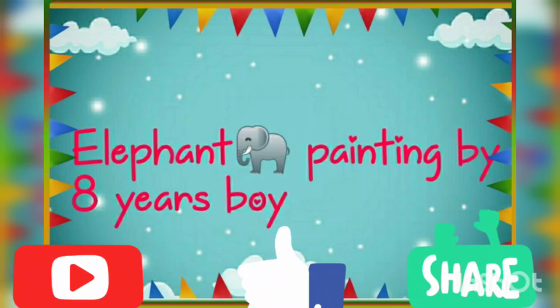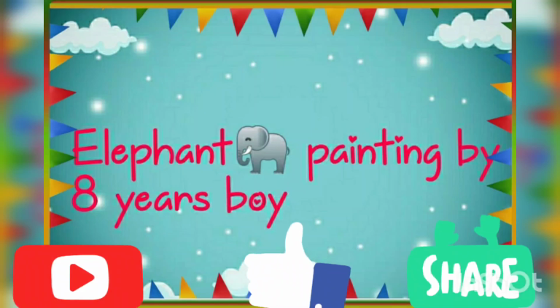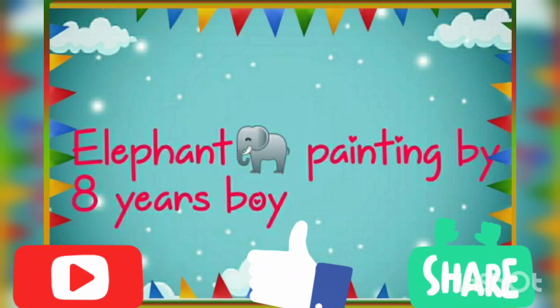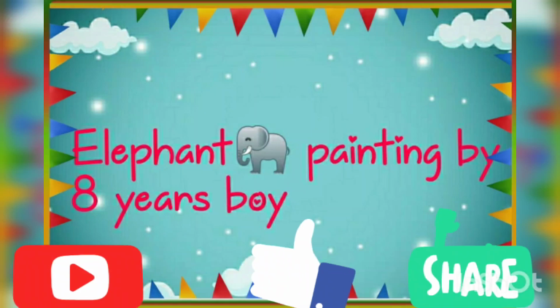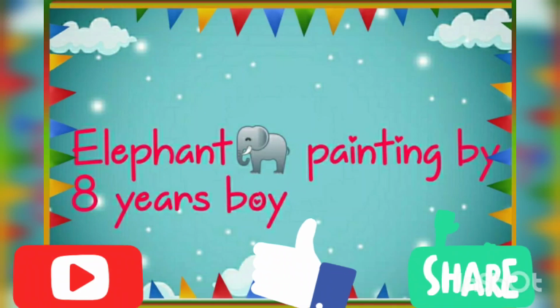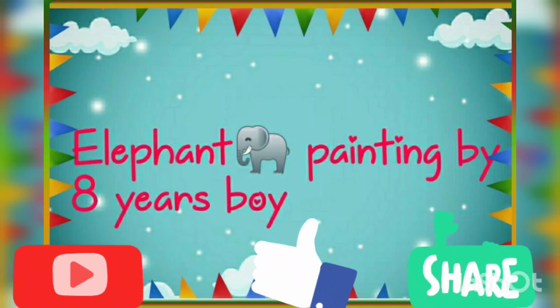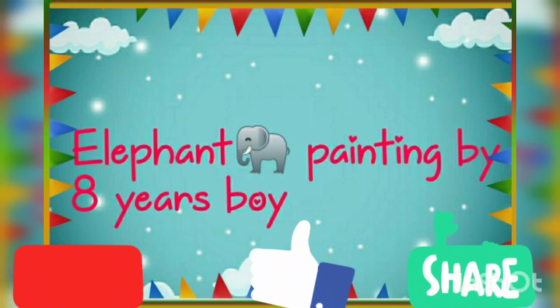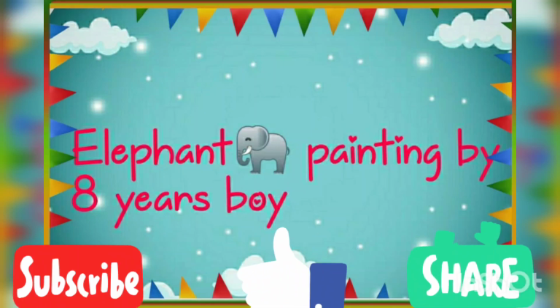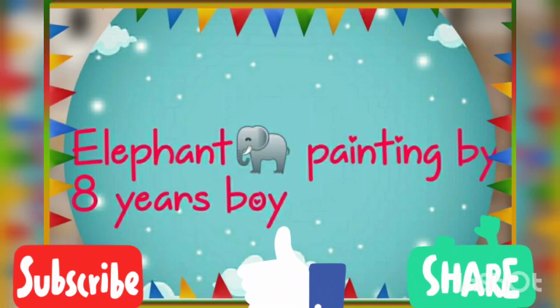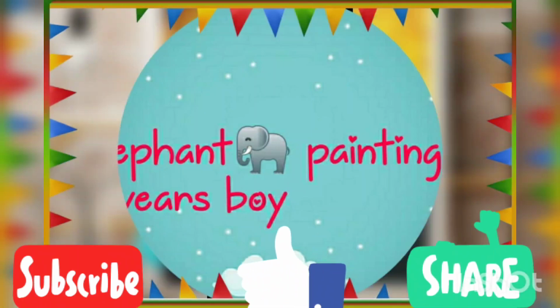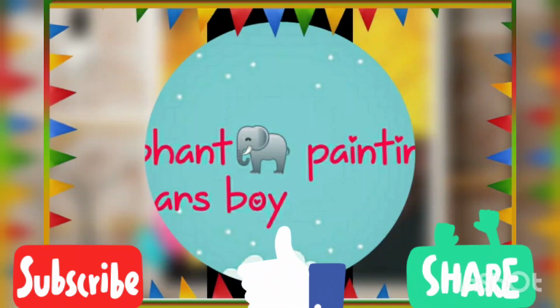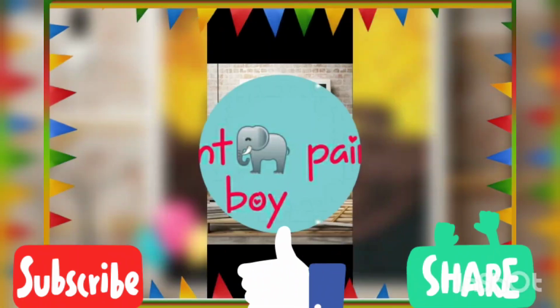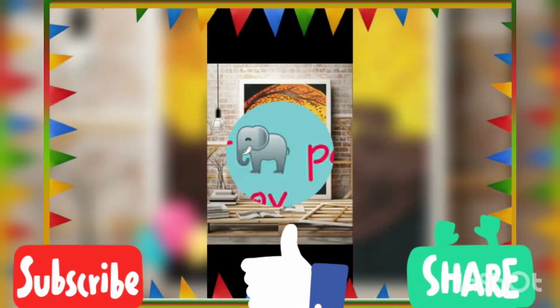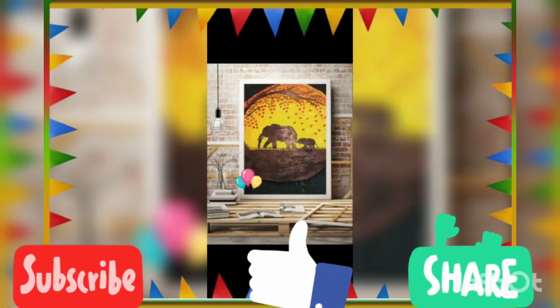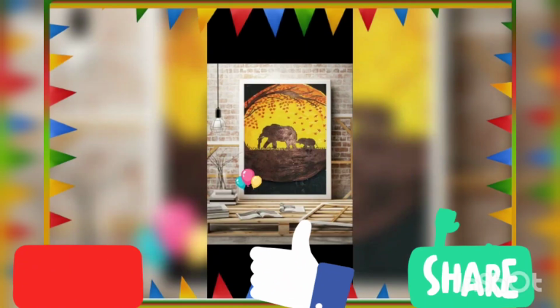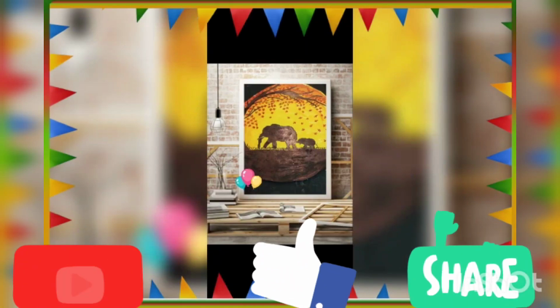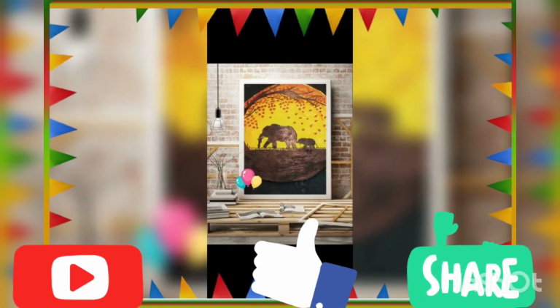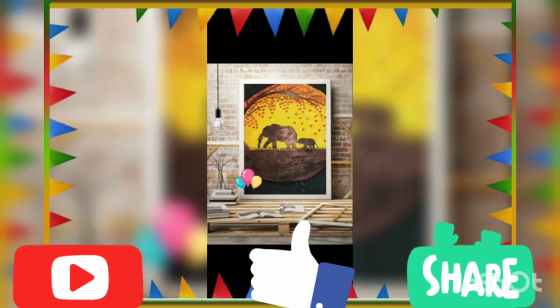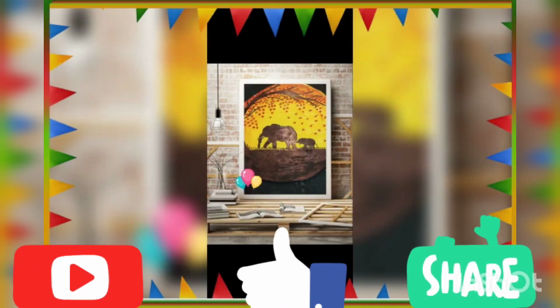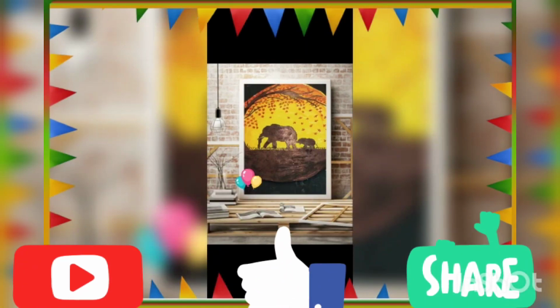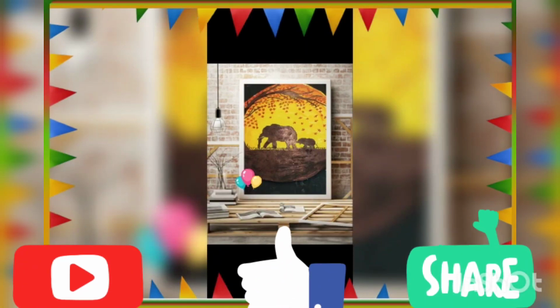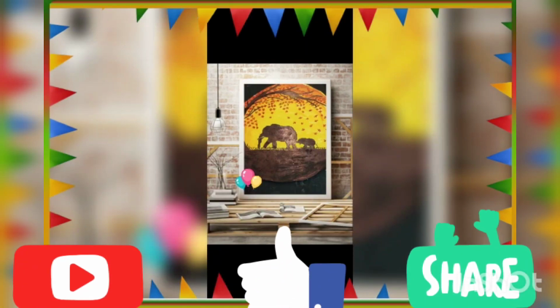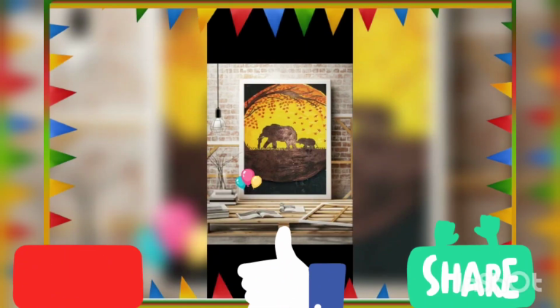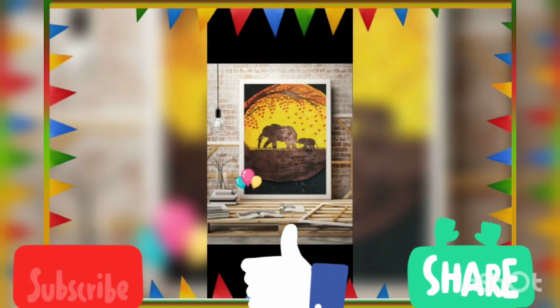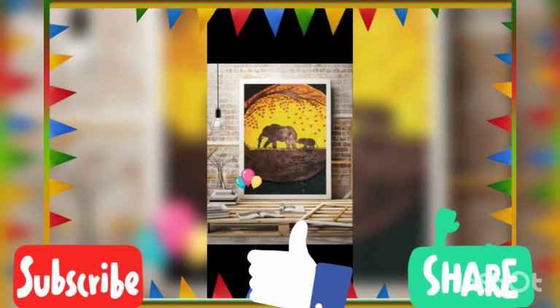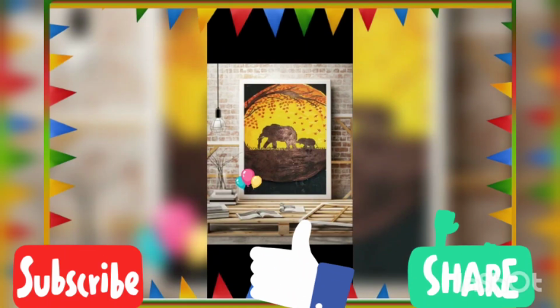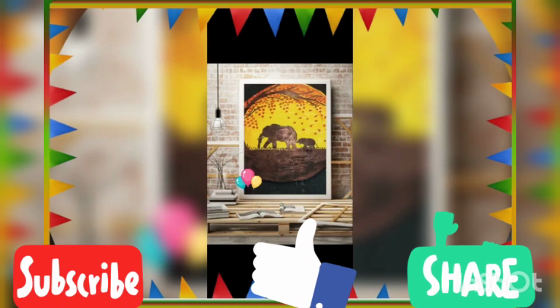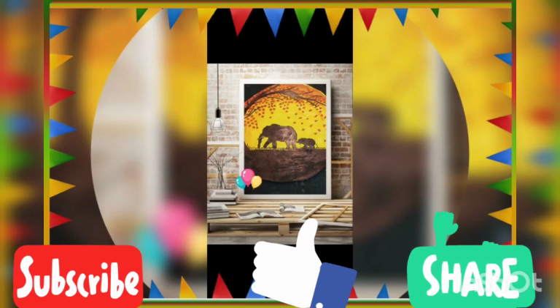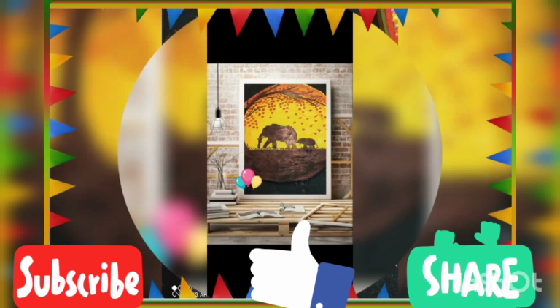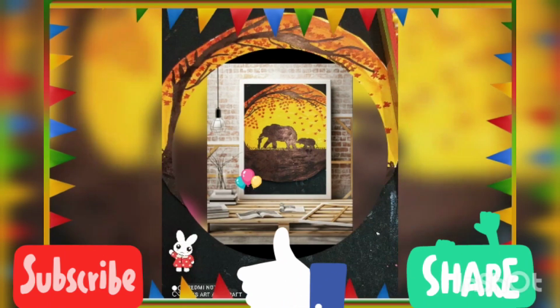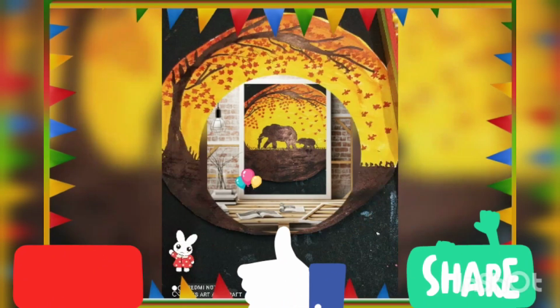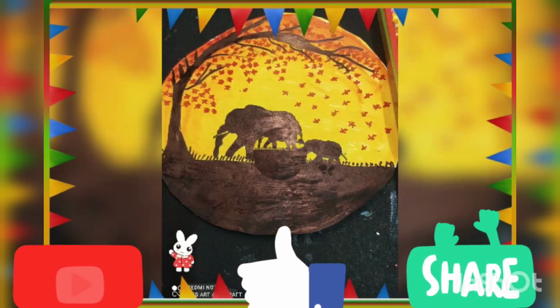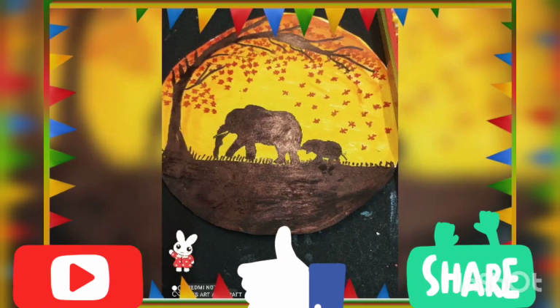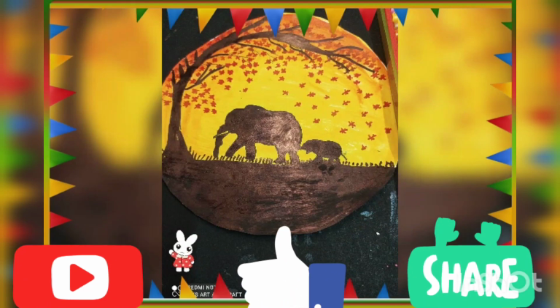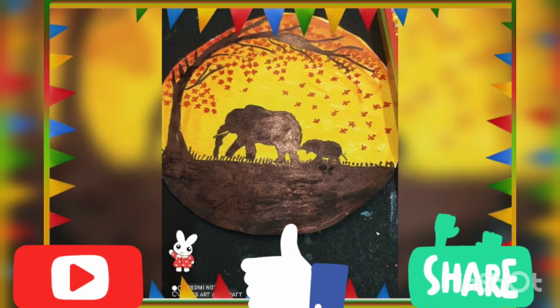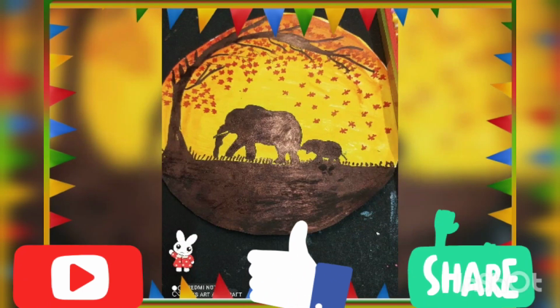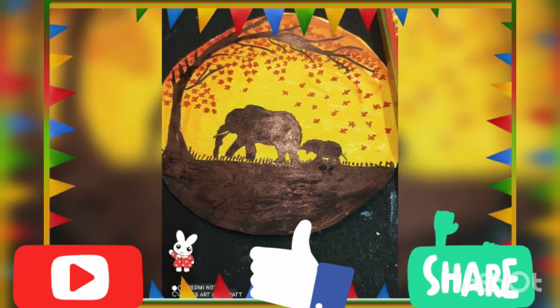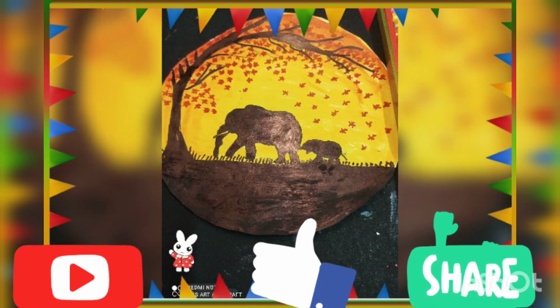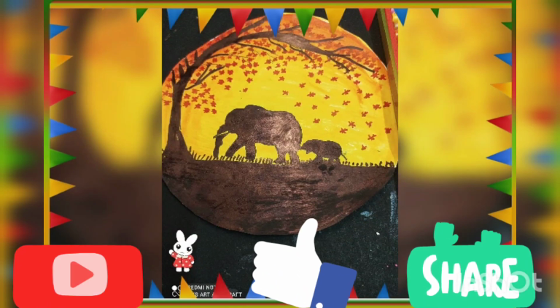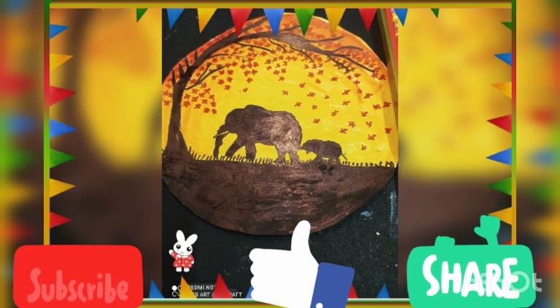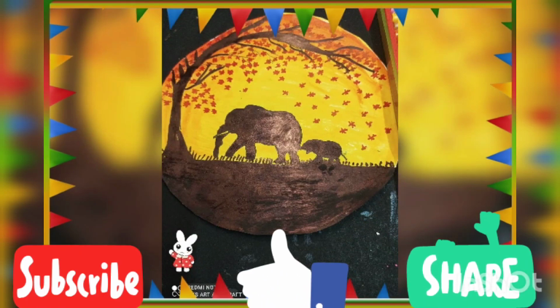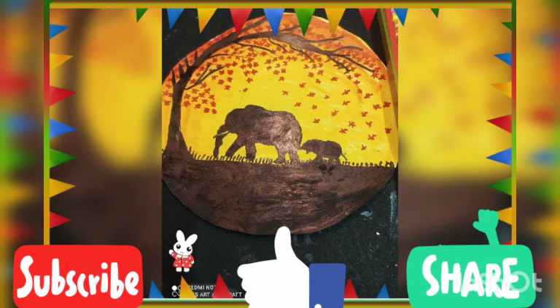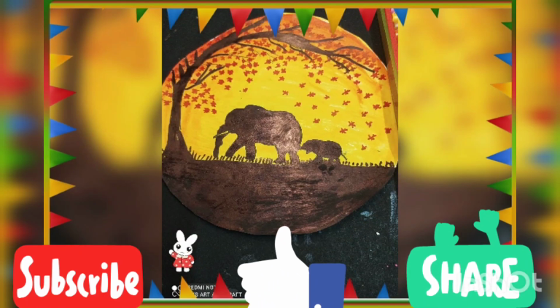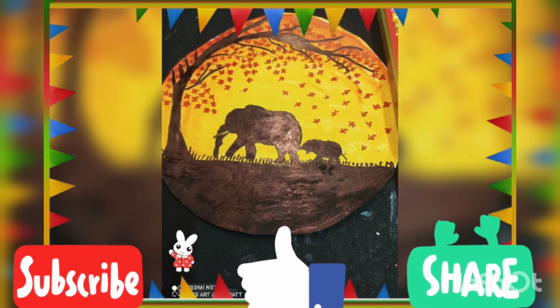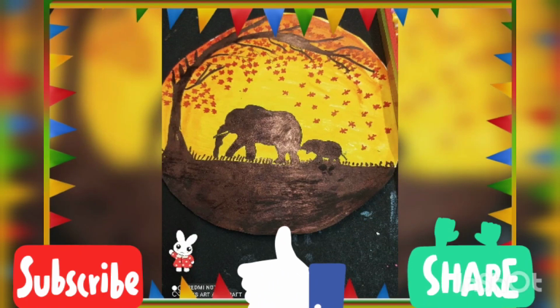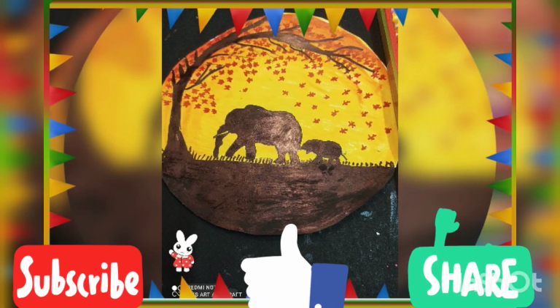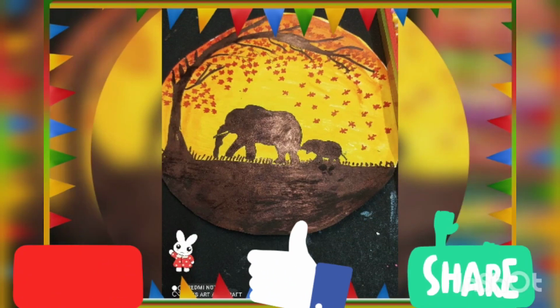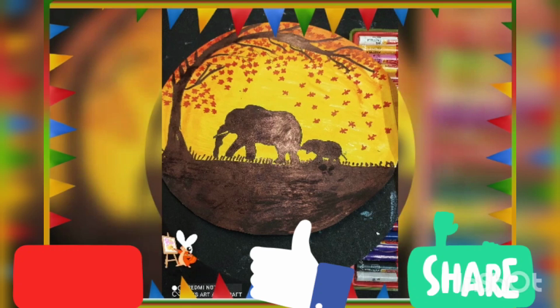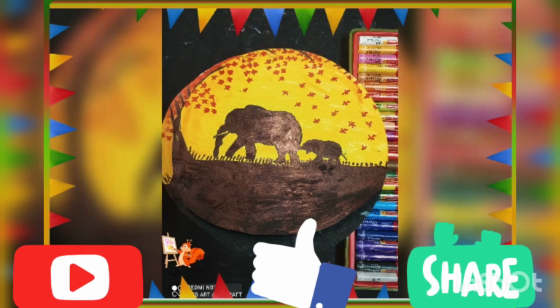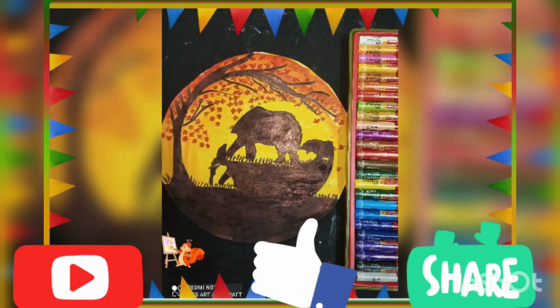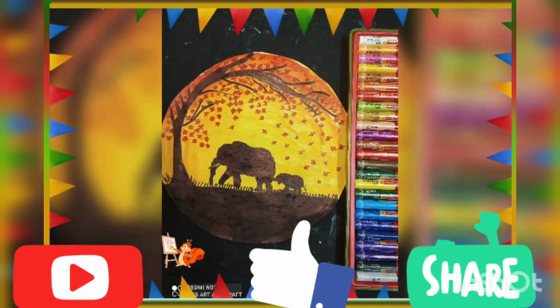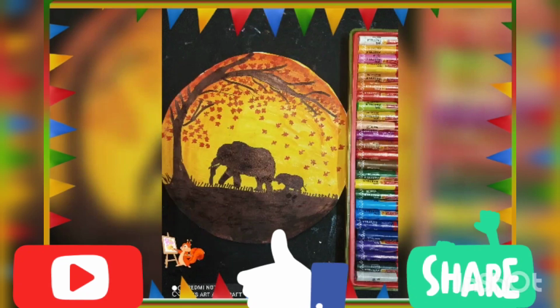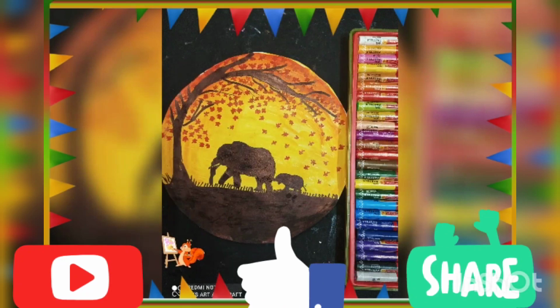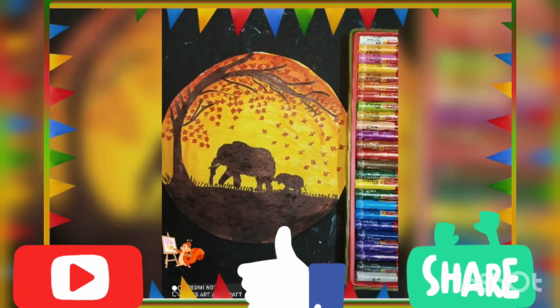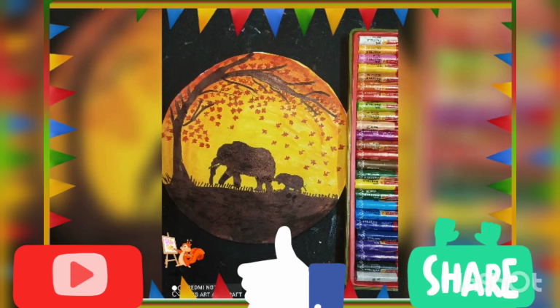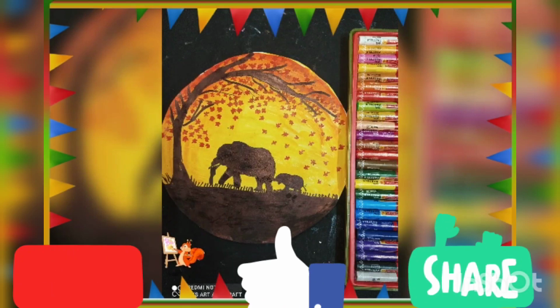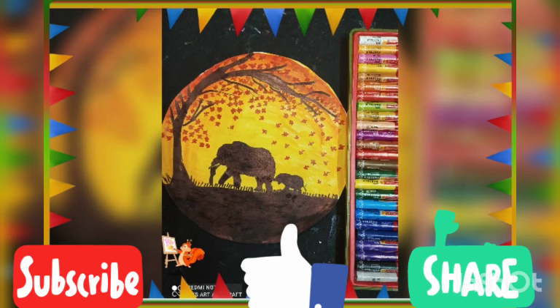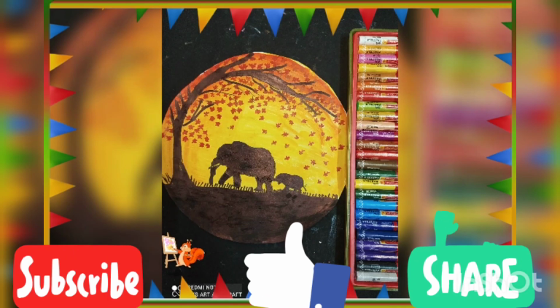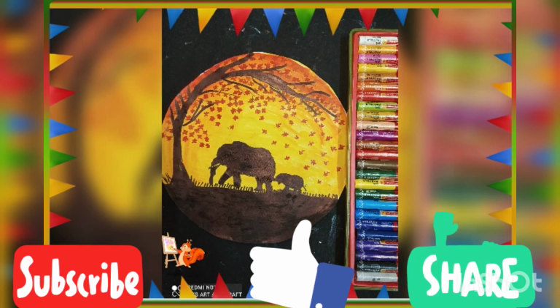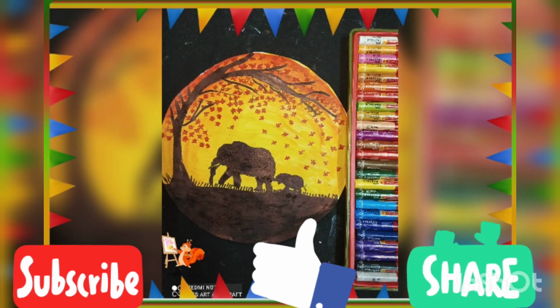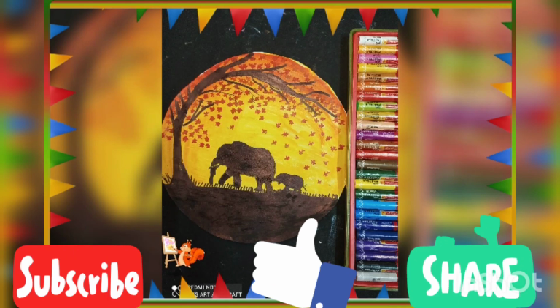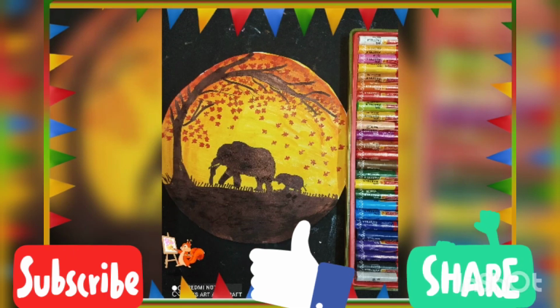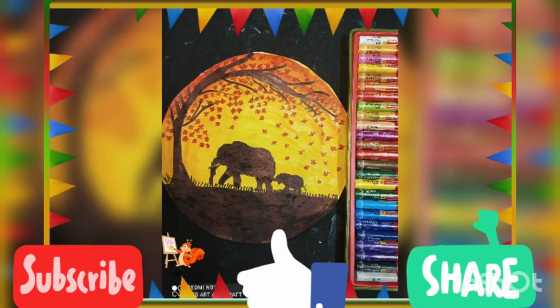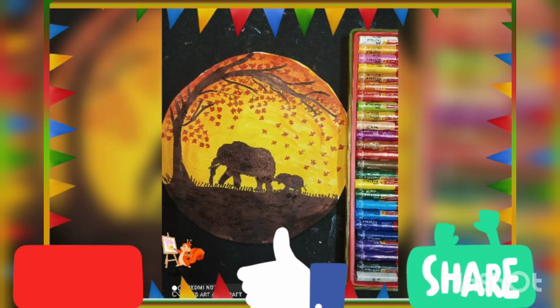Hi friends, before watching my video, please subscribe to my channel.